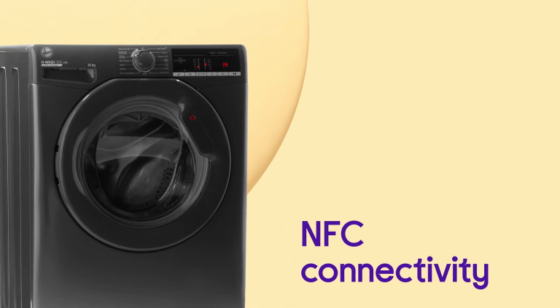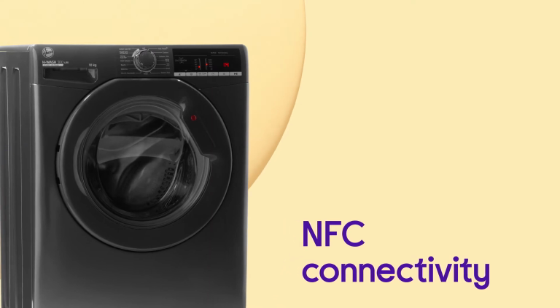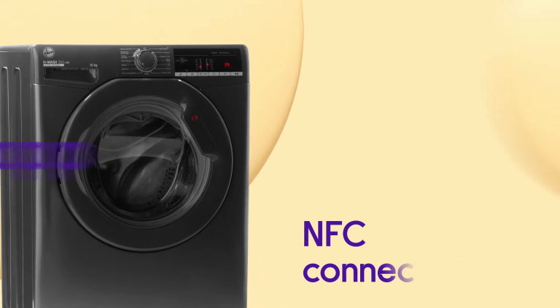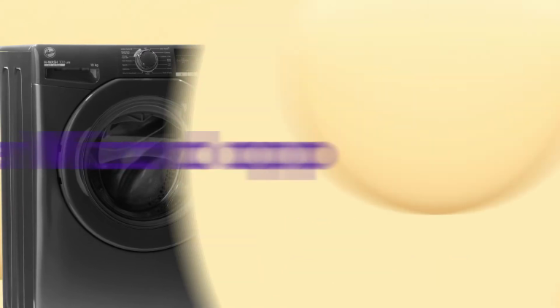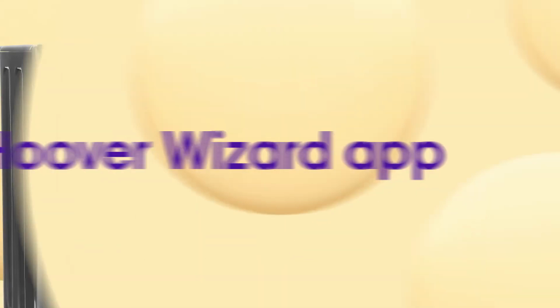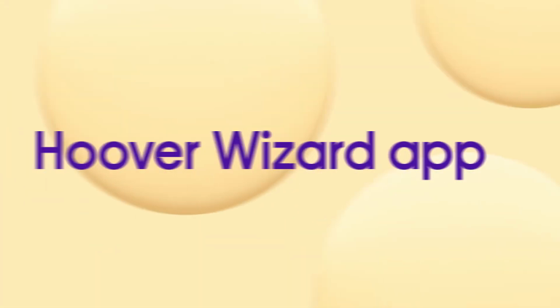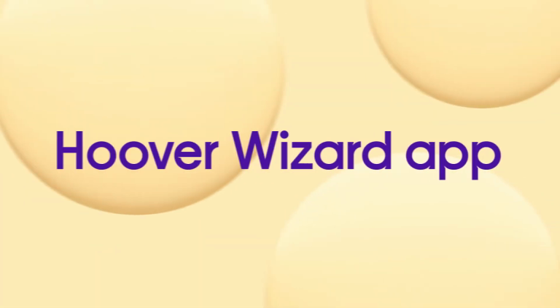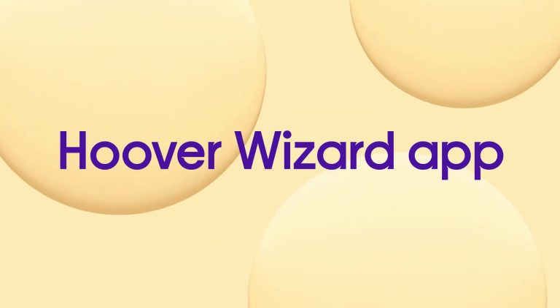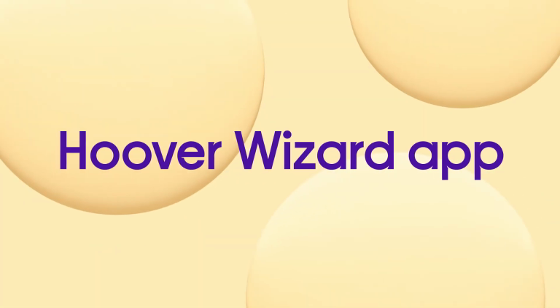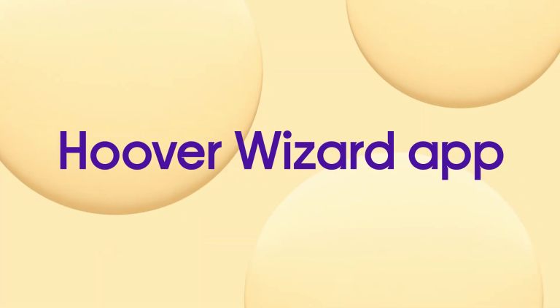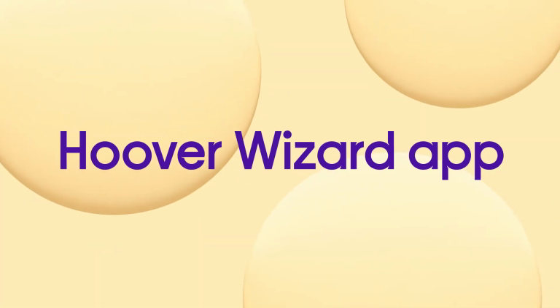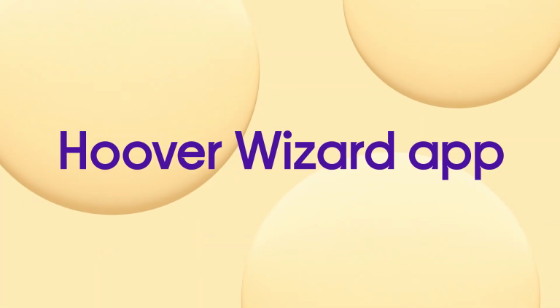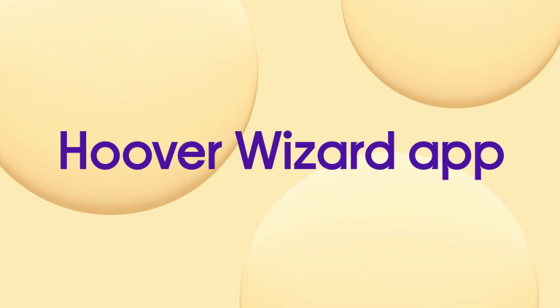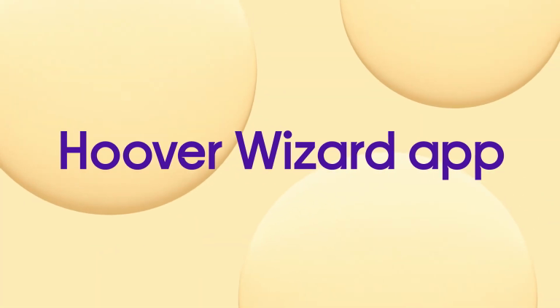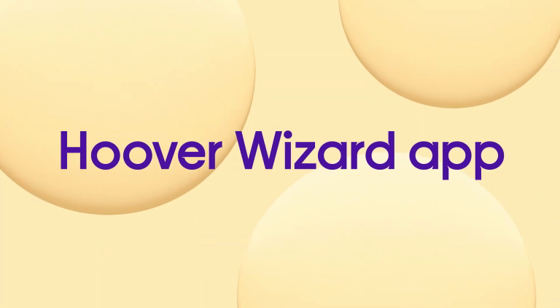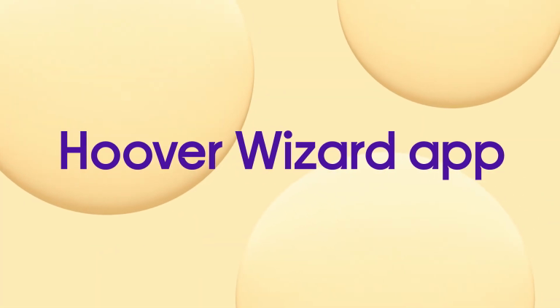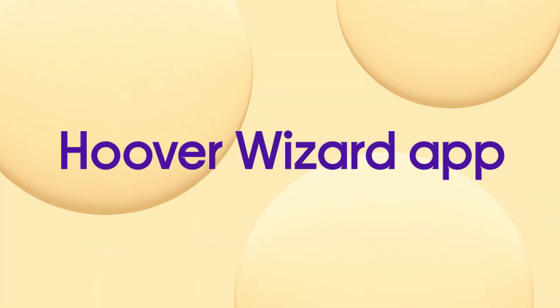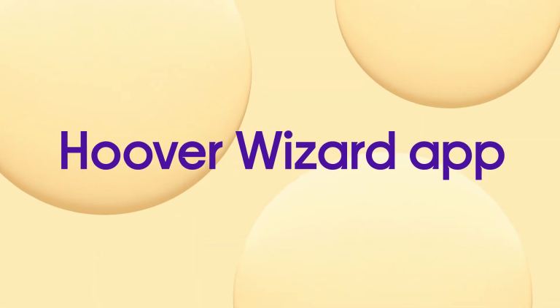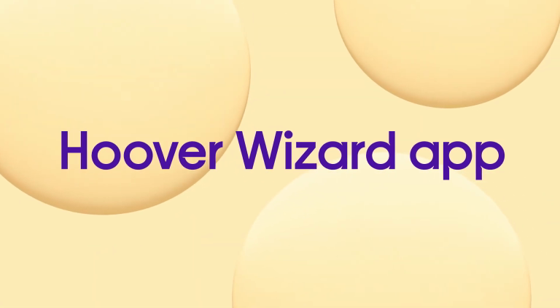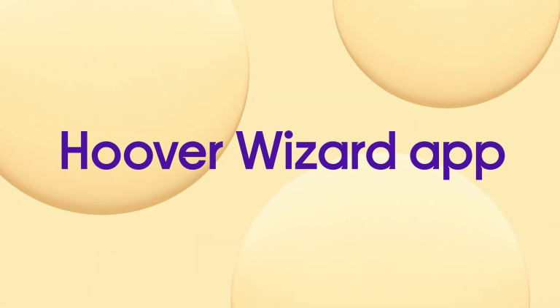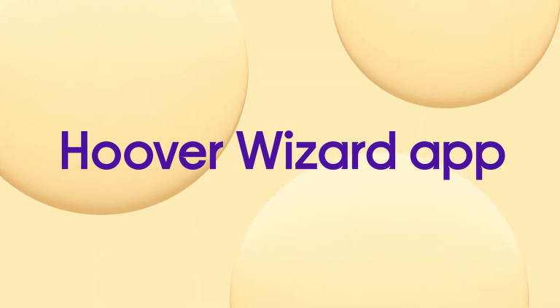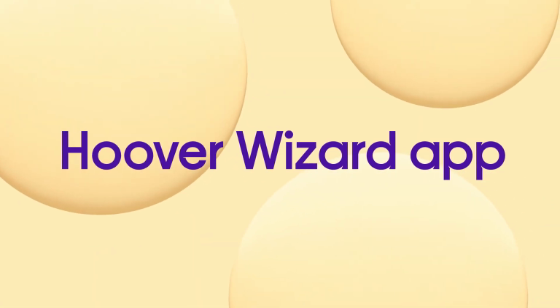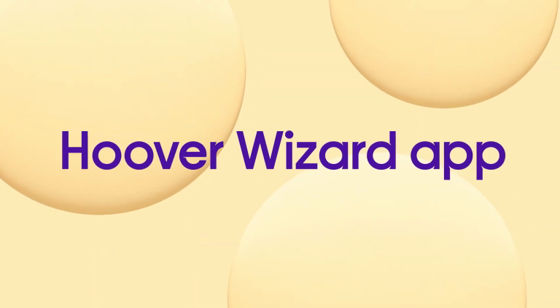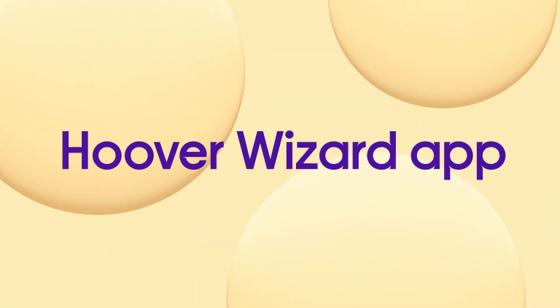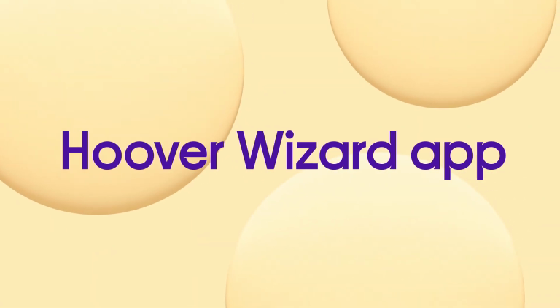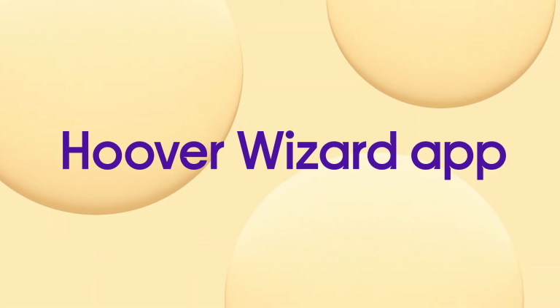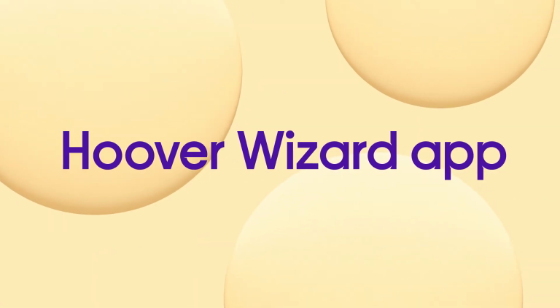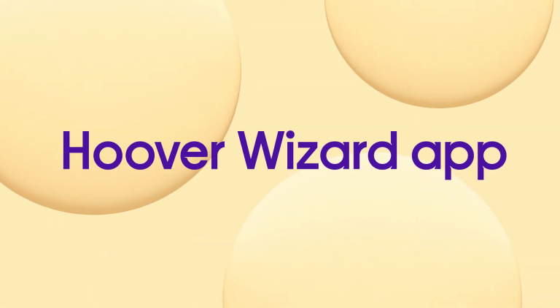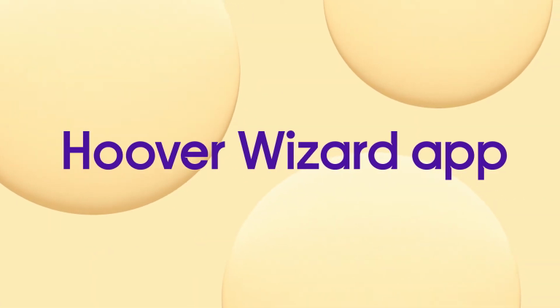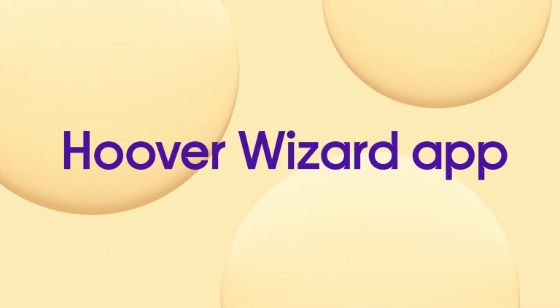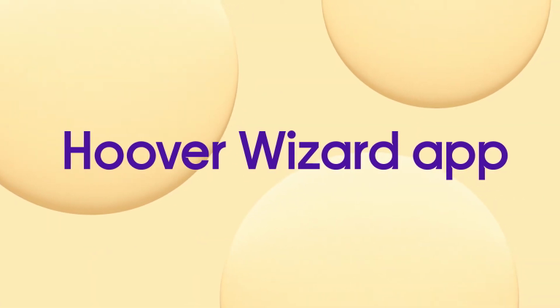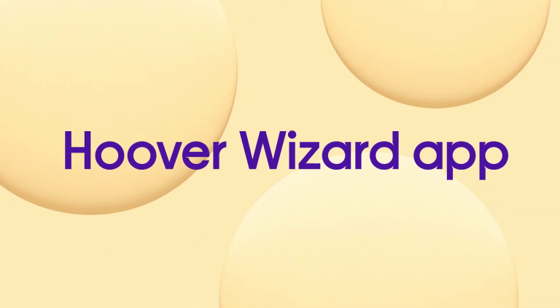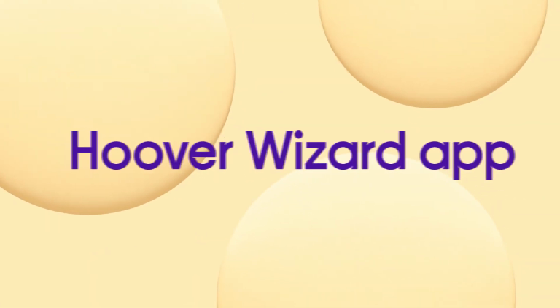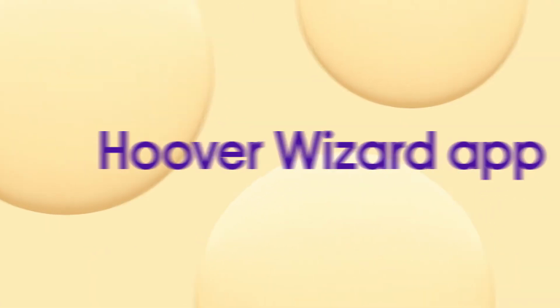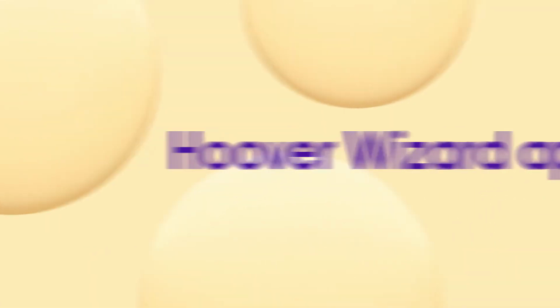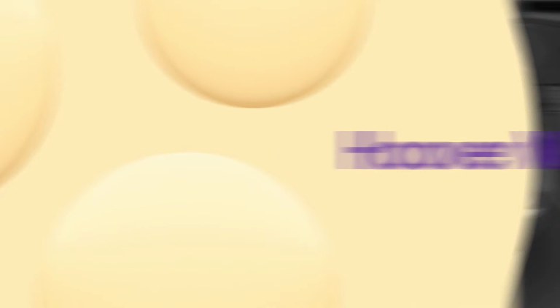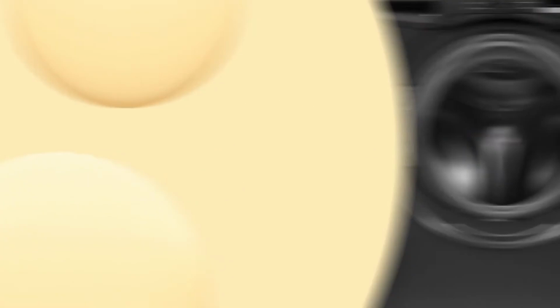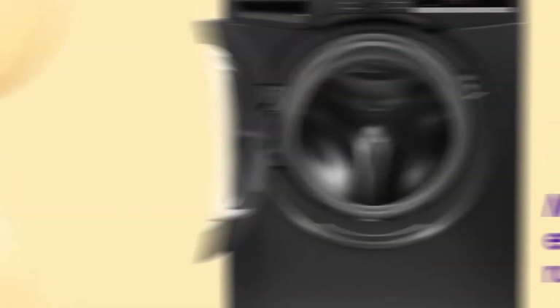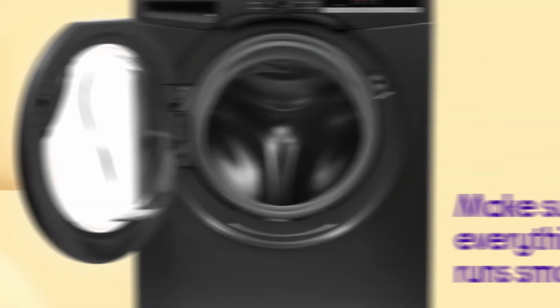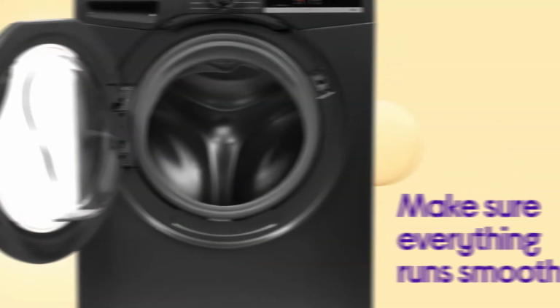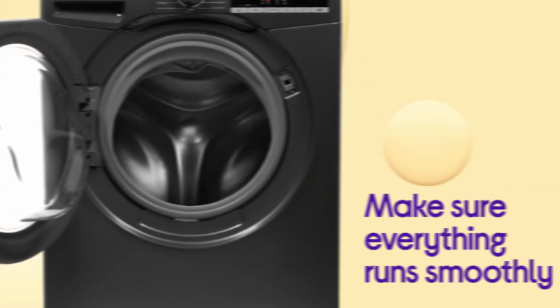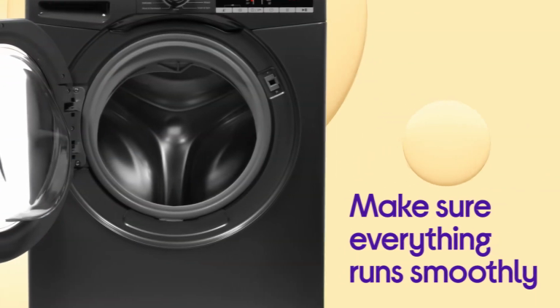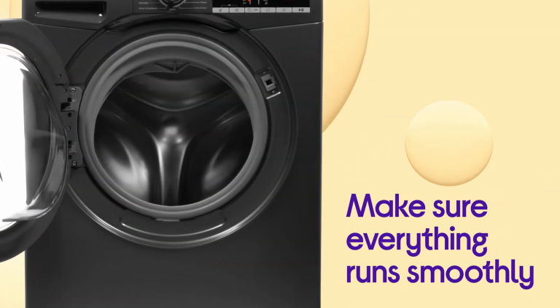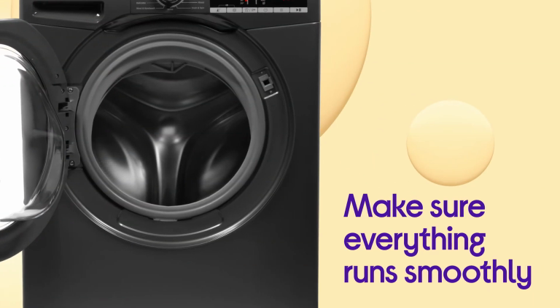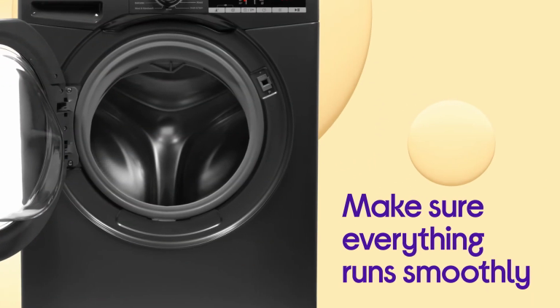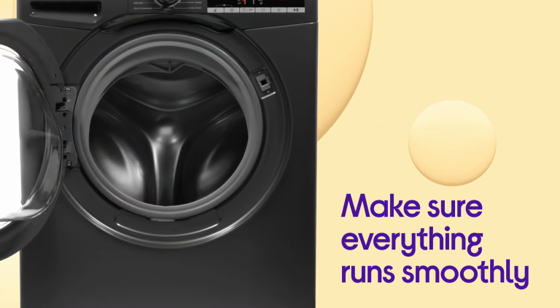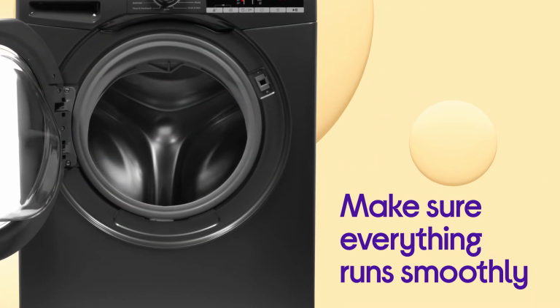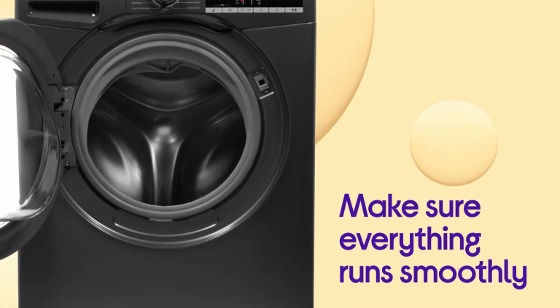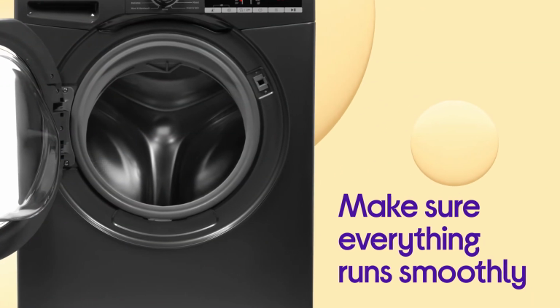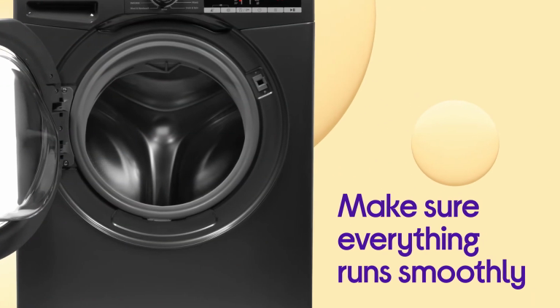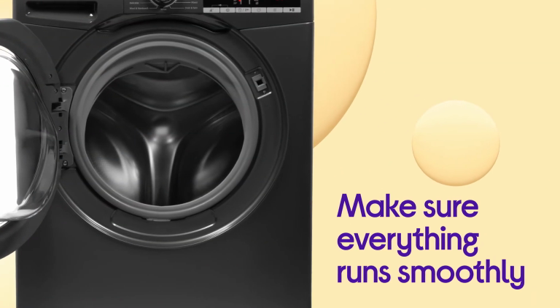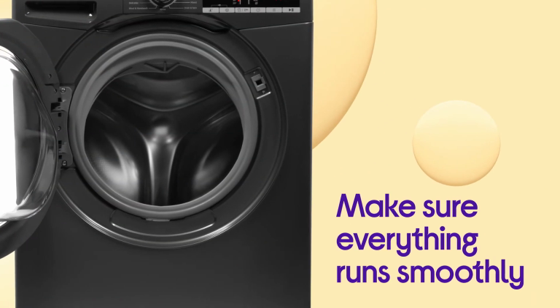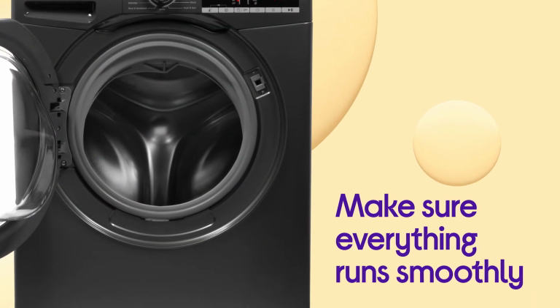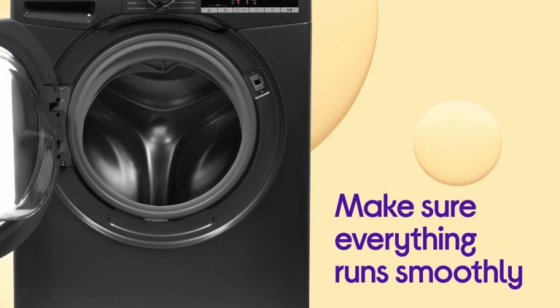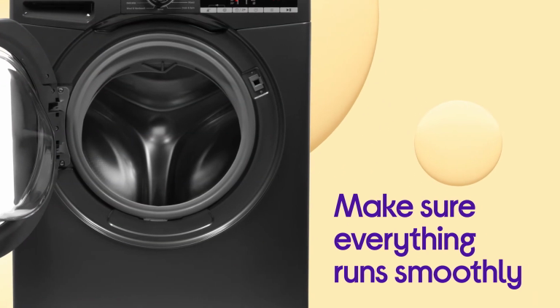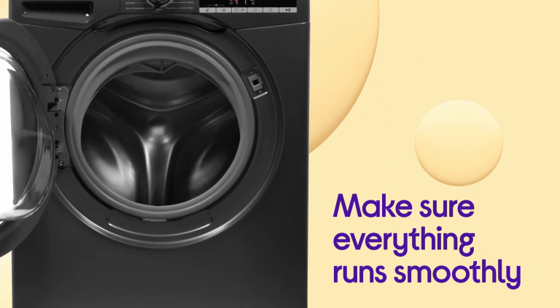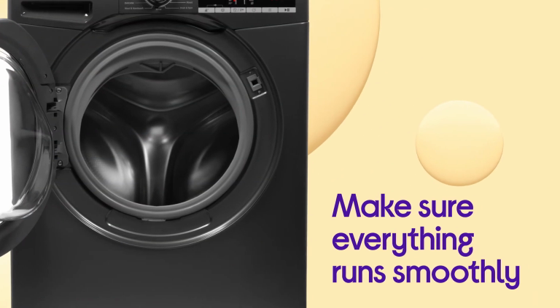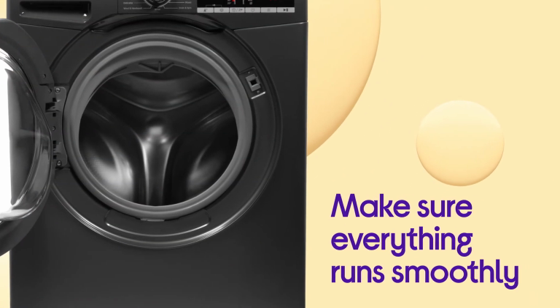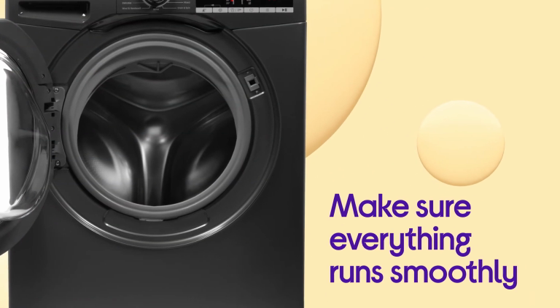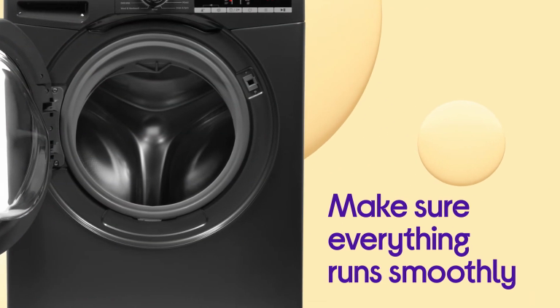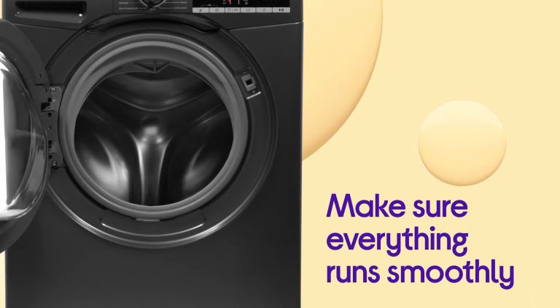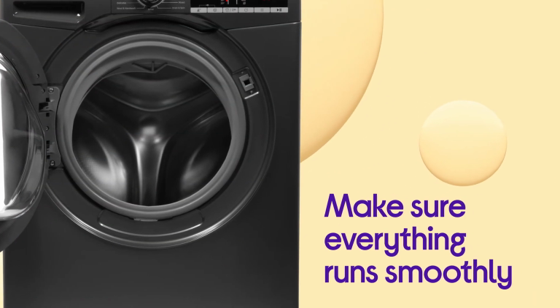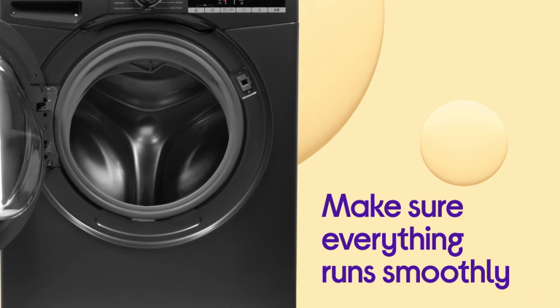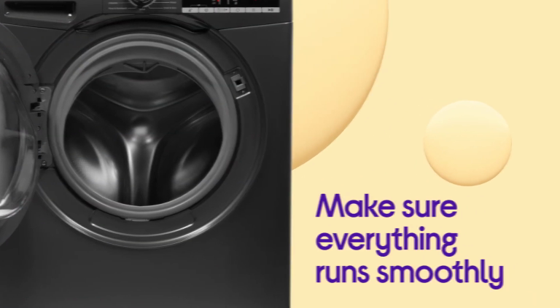Using the Hoover Wizard app, you can start washes, download more cycles, and run diagnostics to make sure everything's running smoothly.